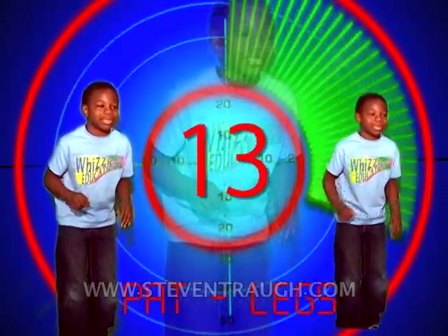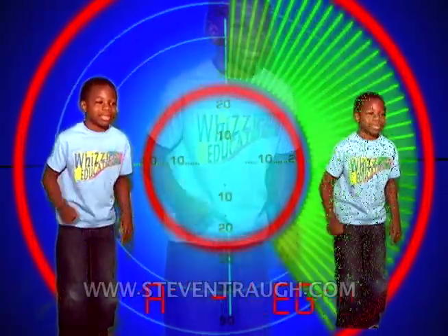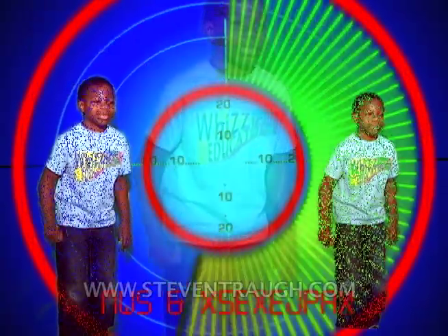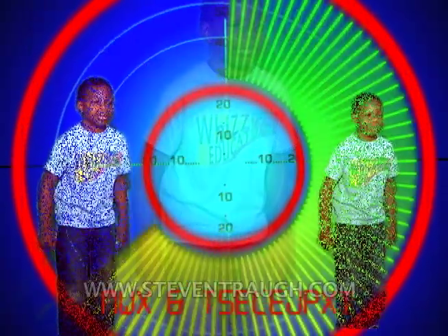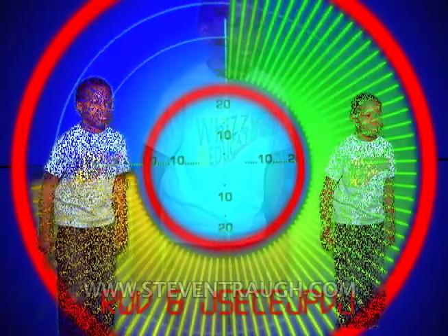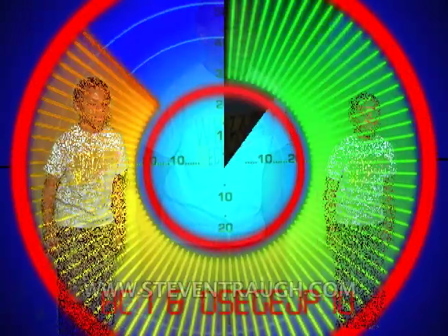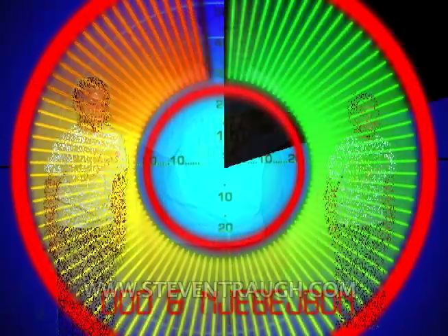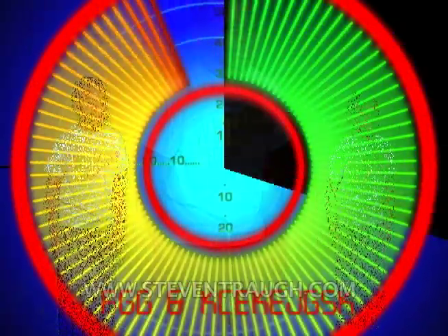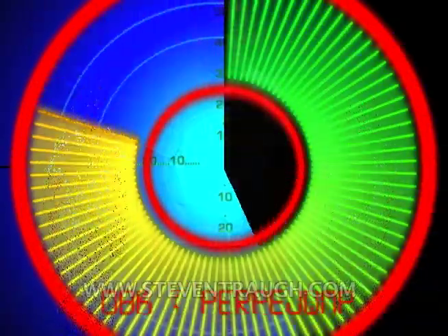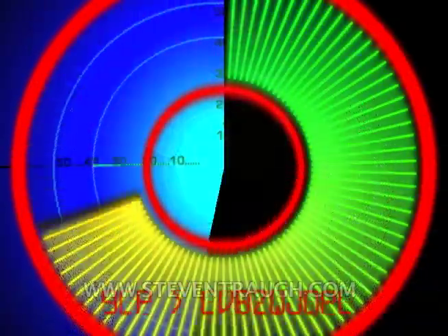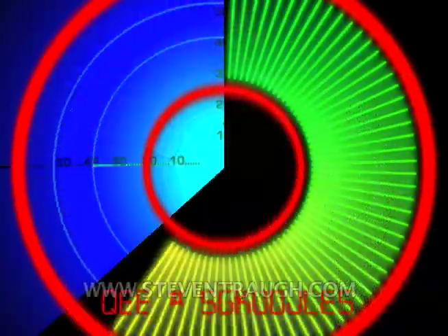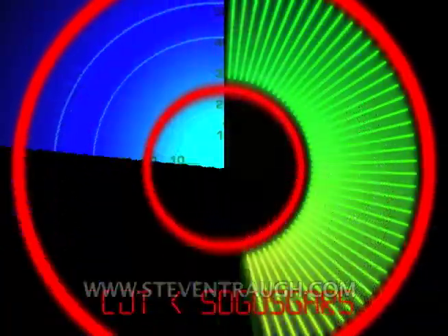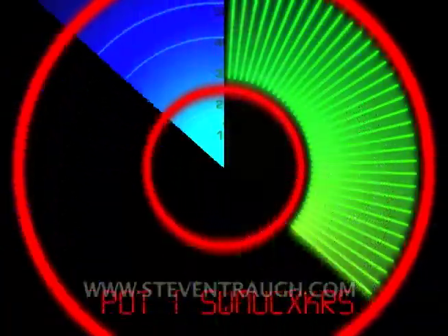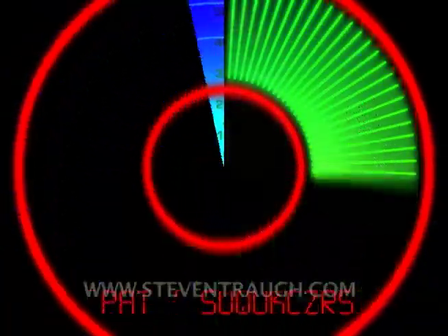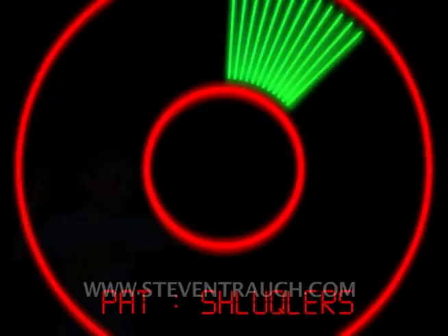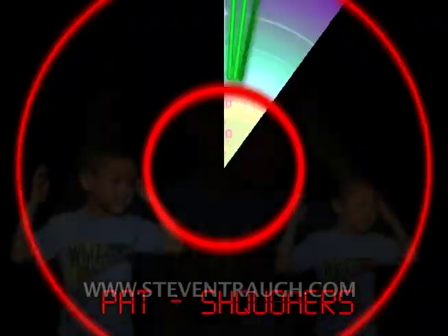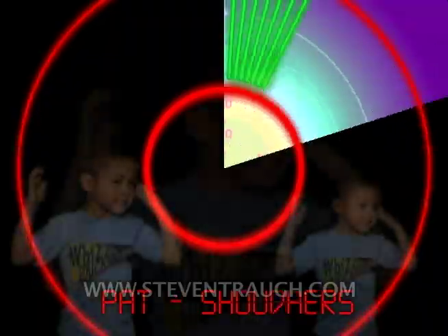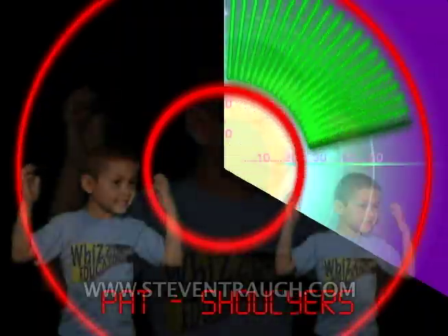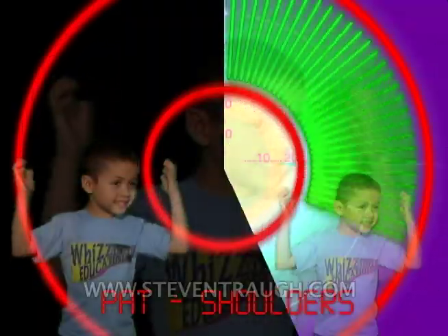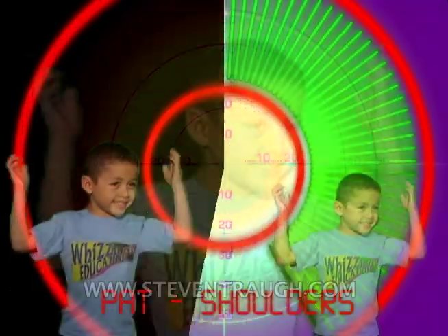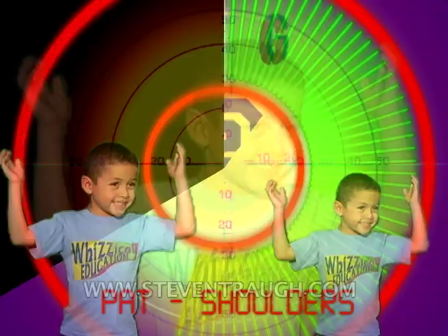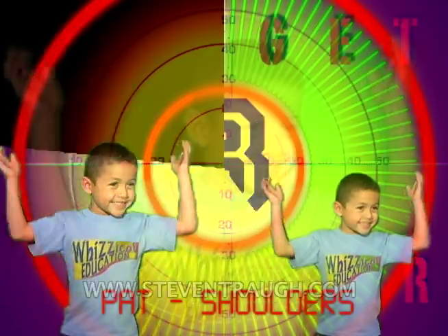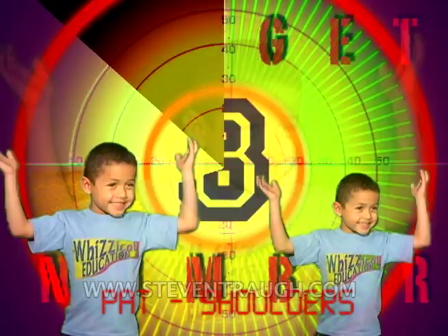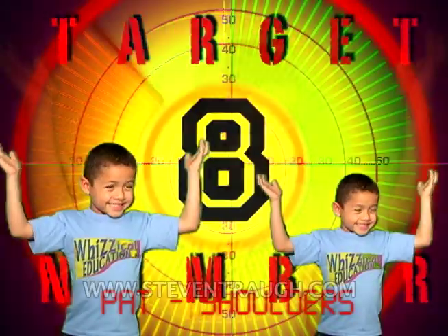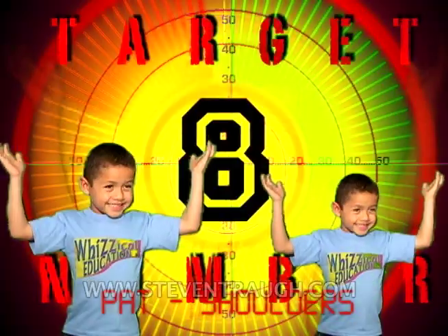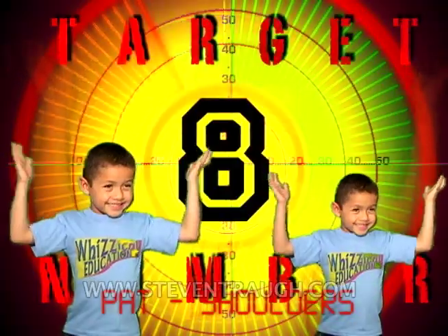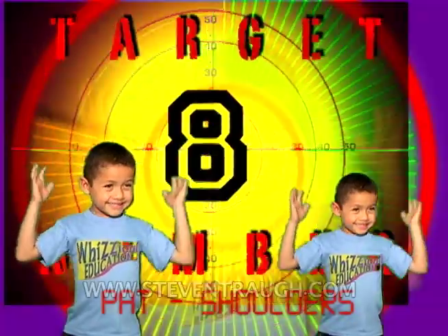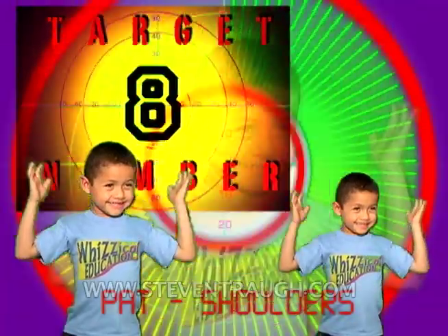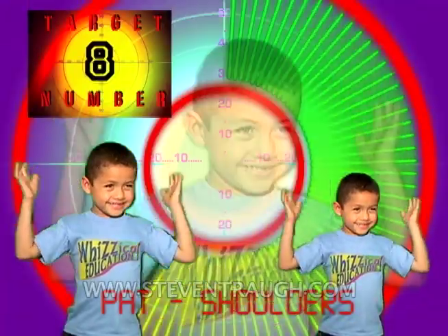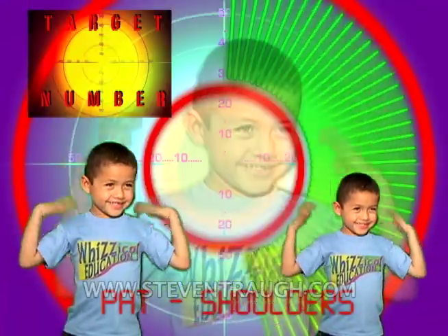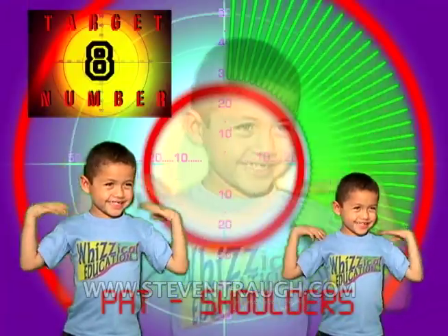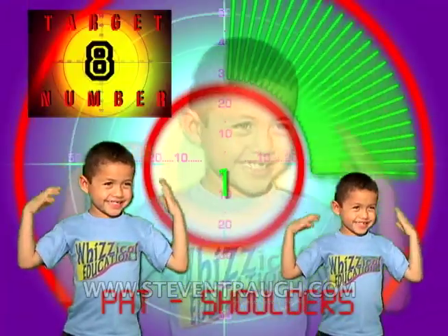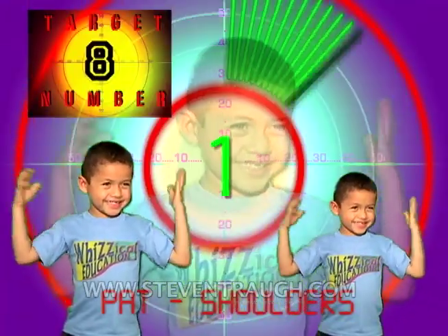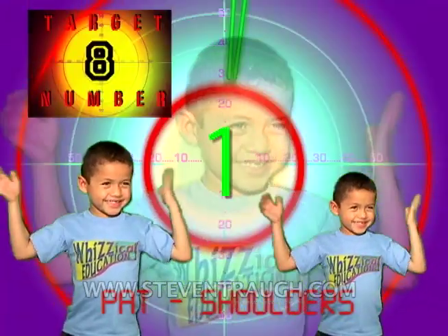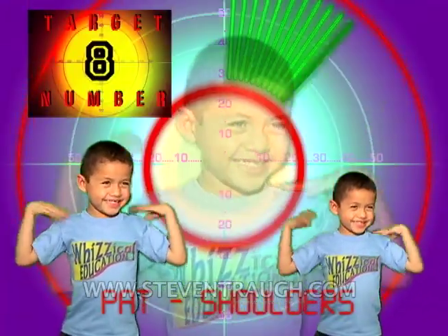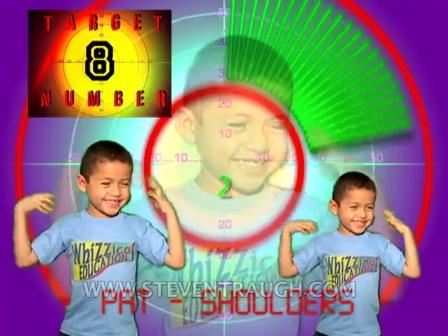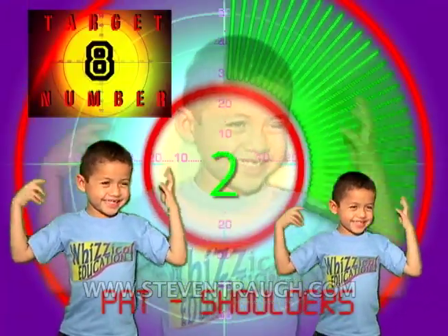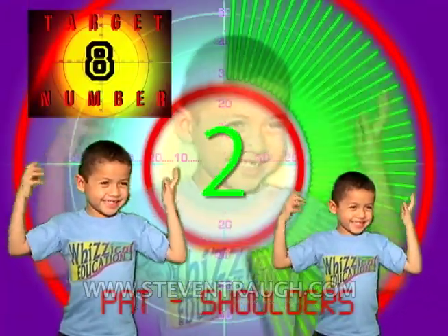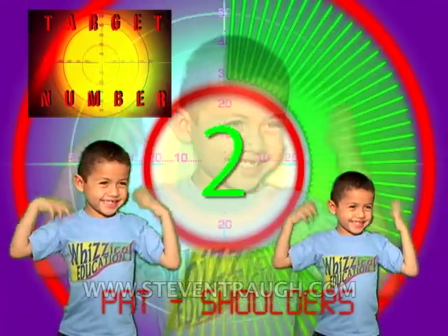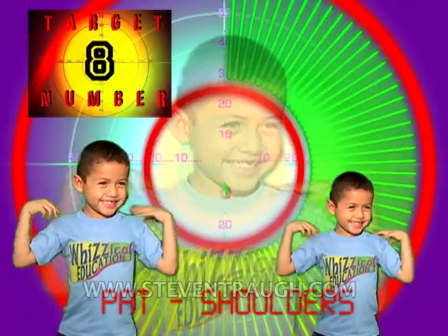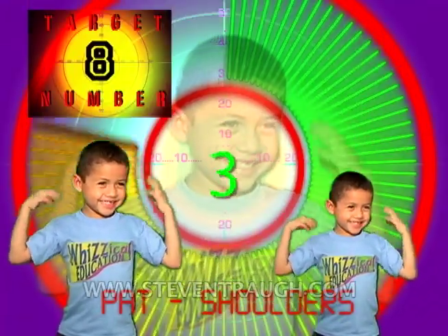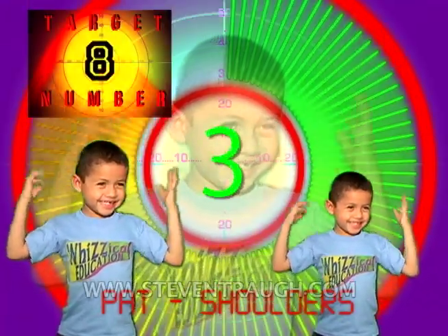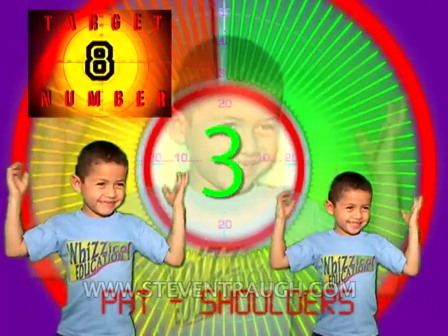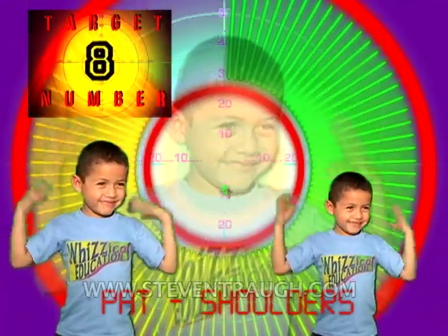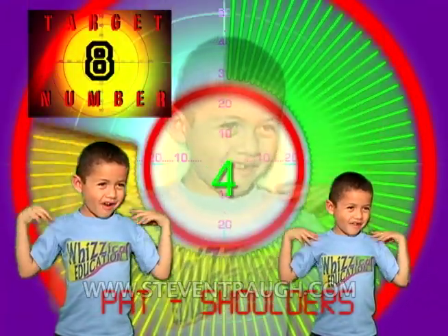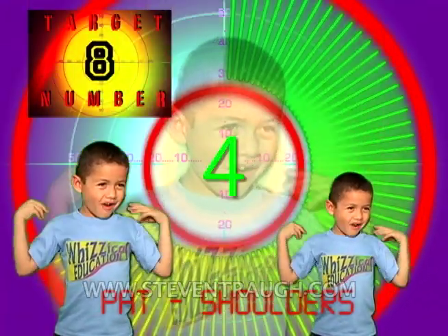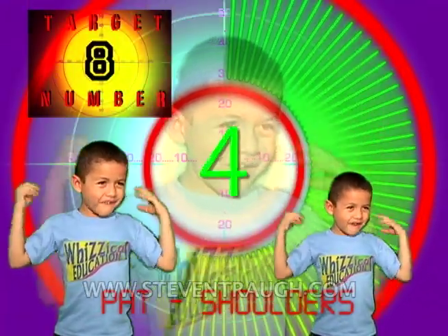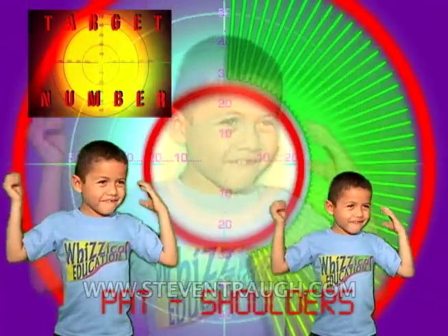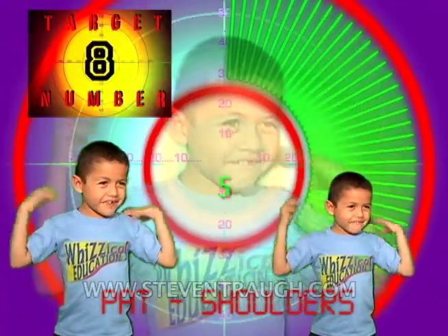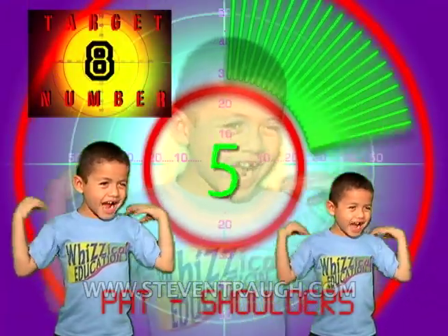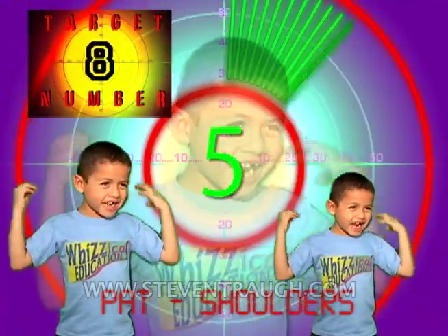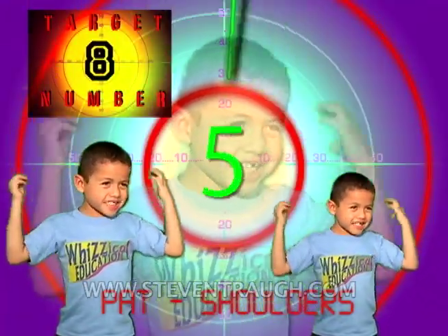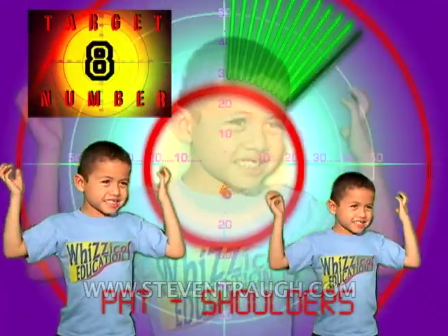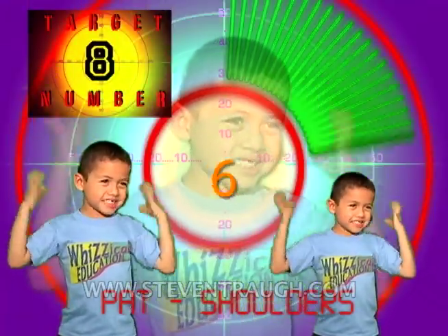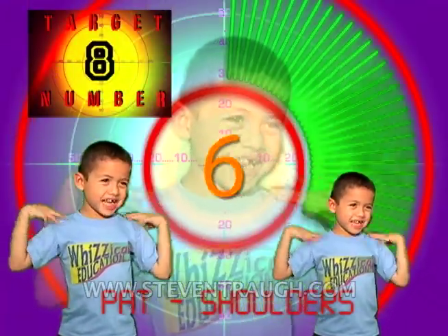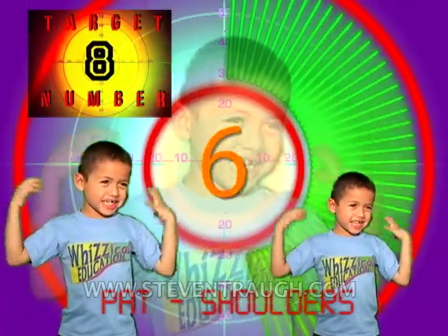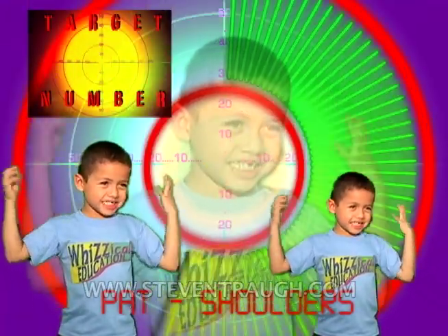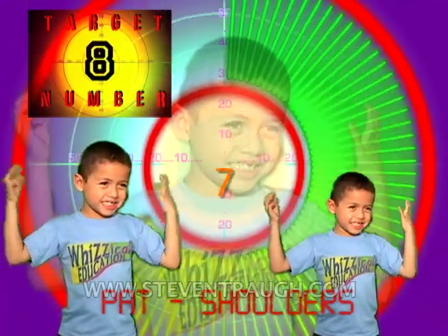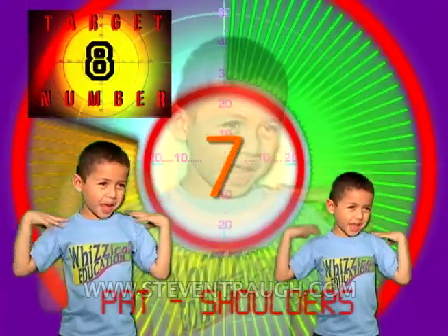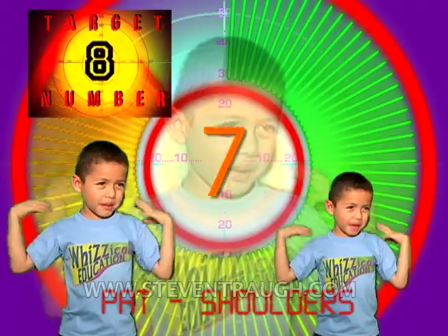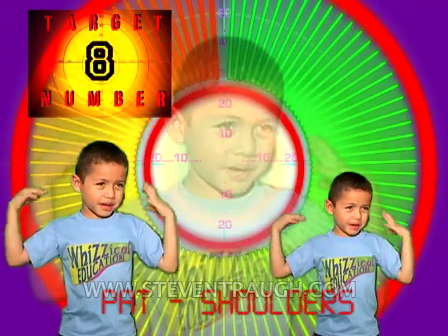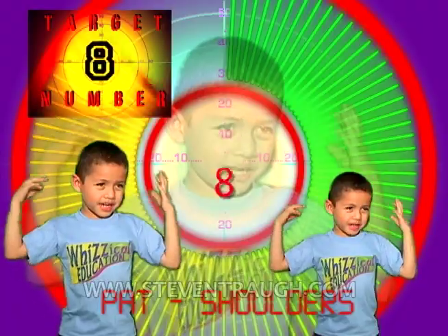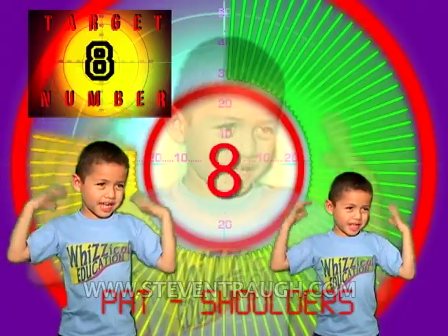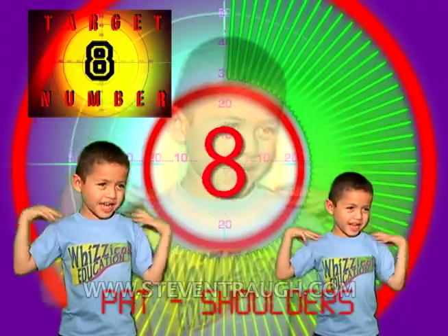Tap your shoulders and count to eight, go! 1, 2, 3, 4, 5, 6, 7, 8!